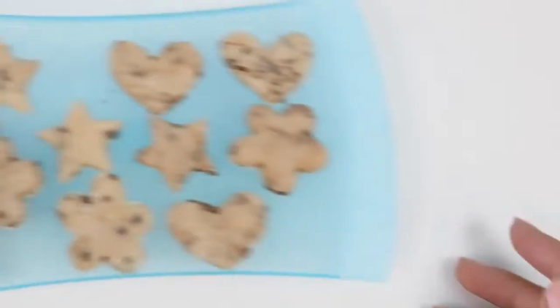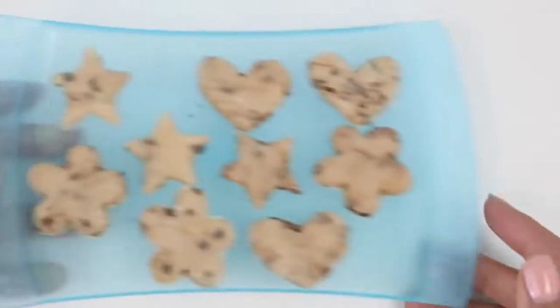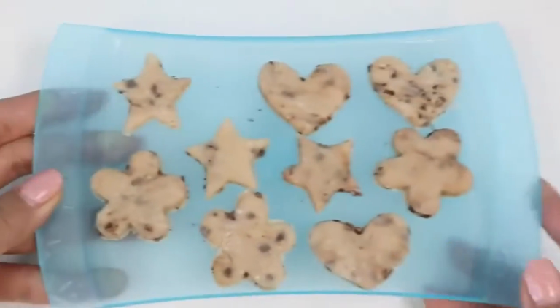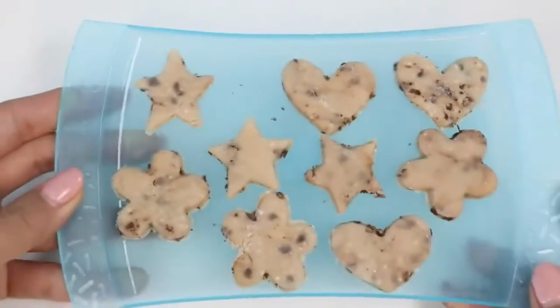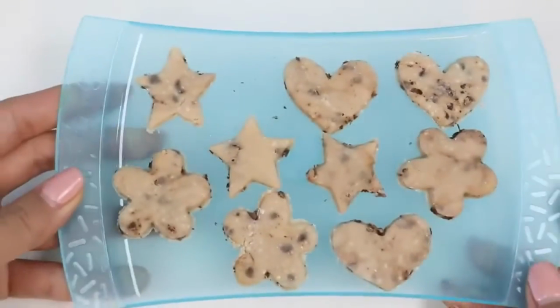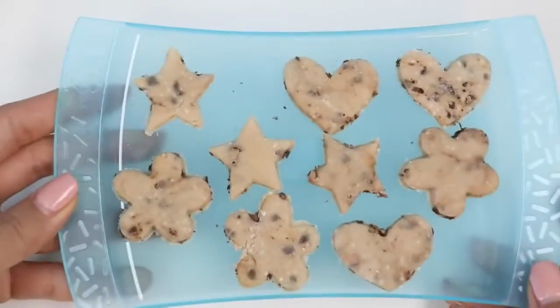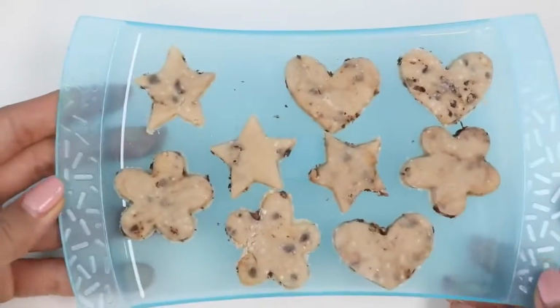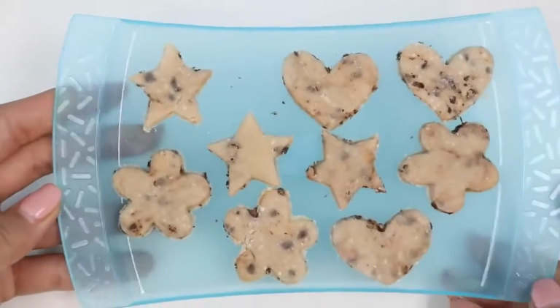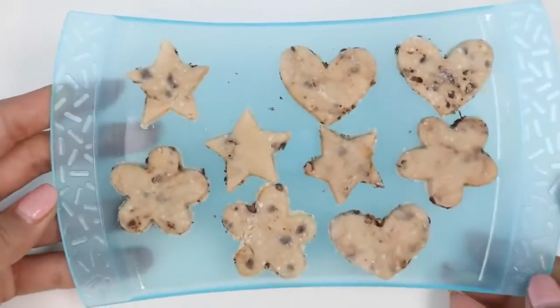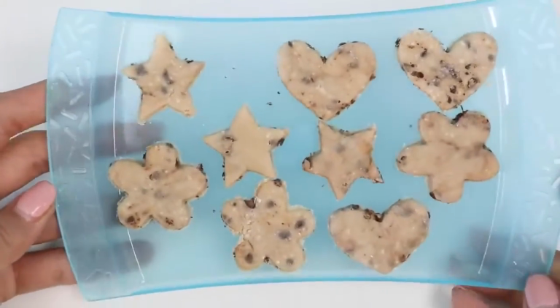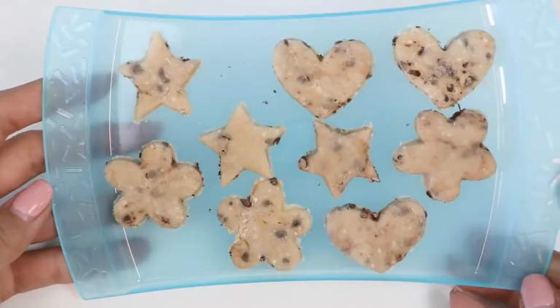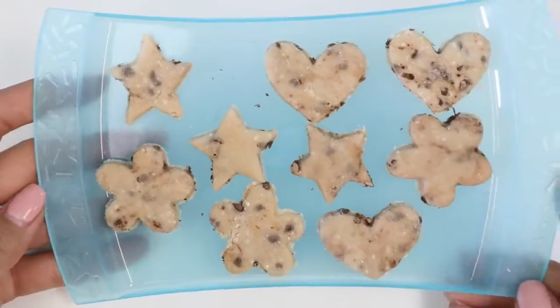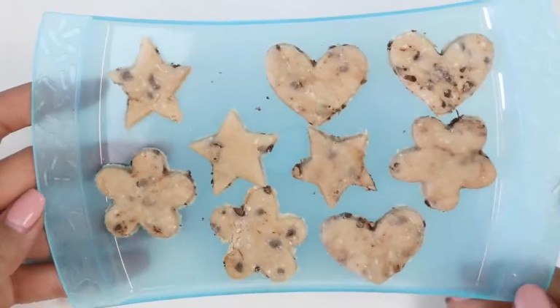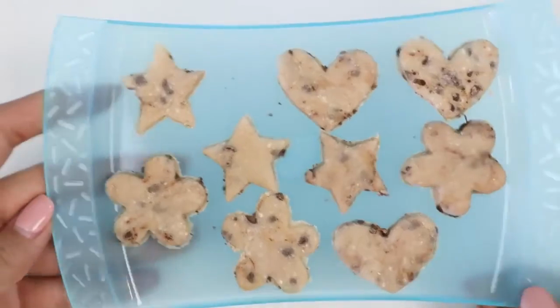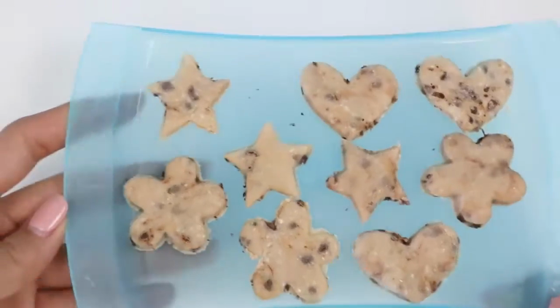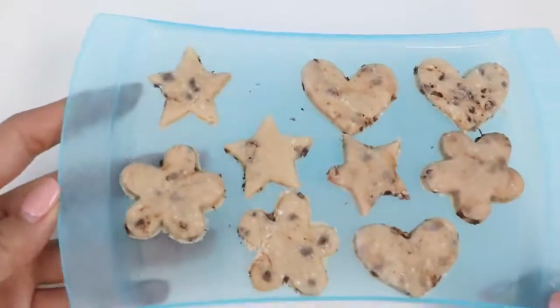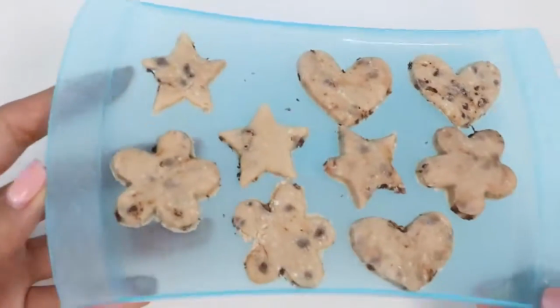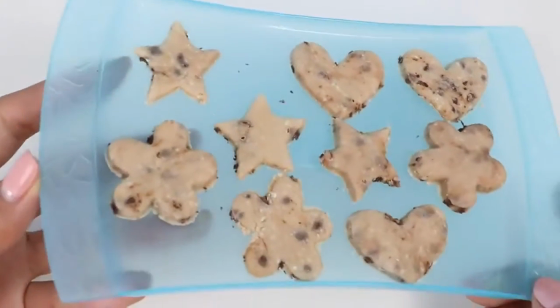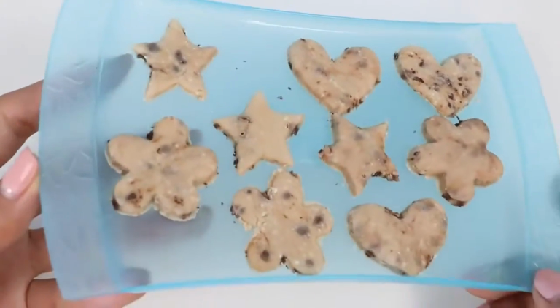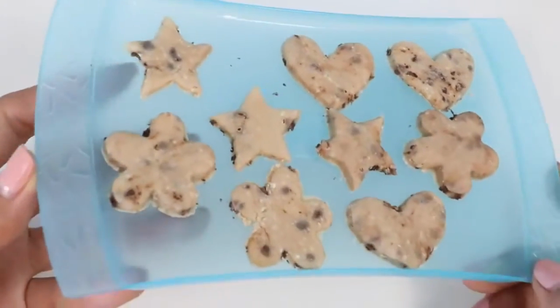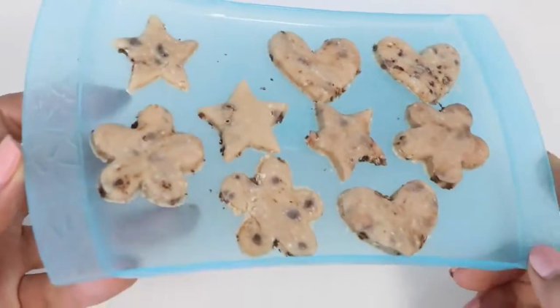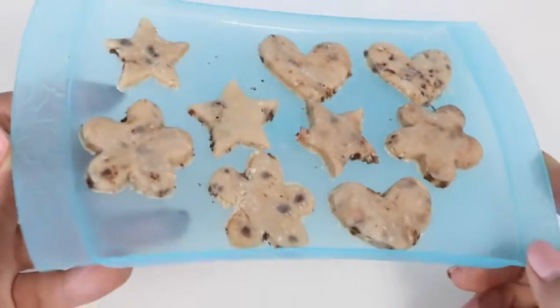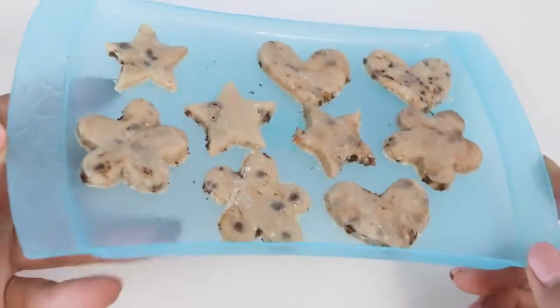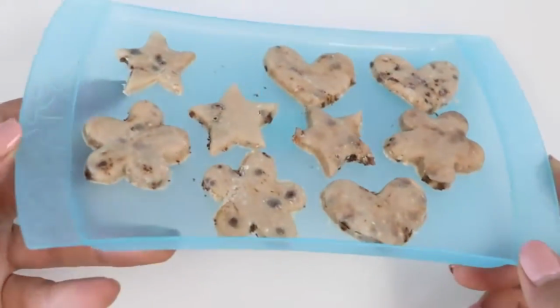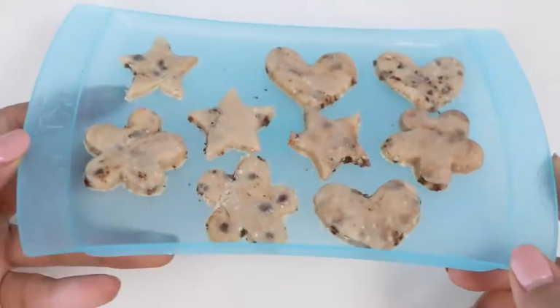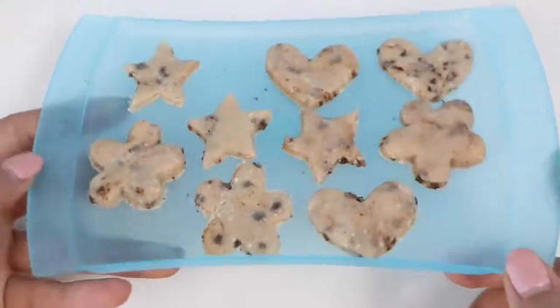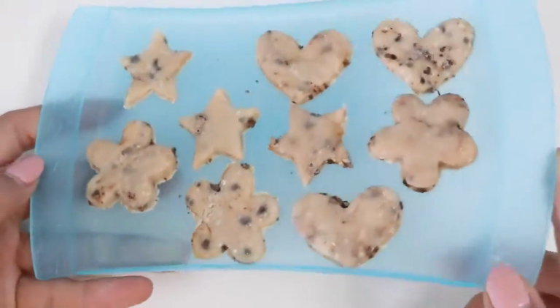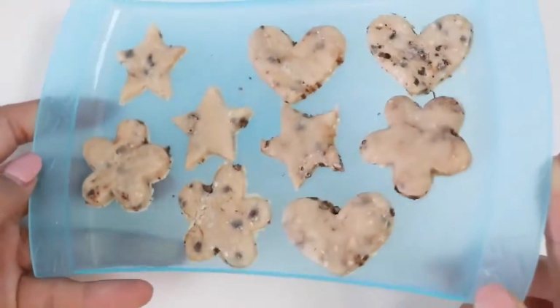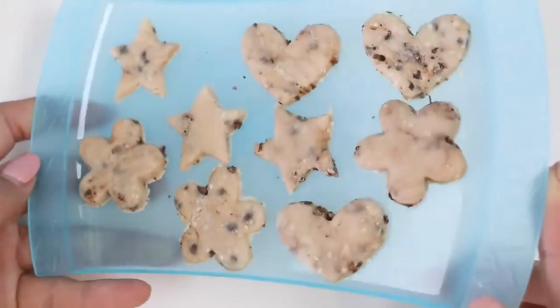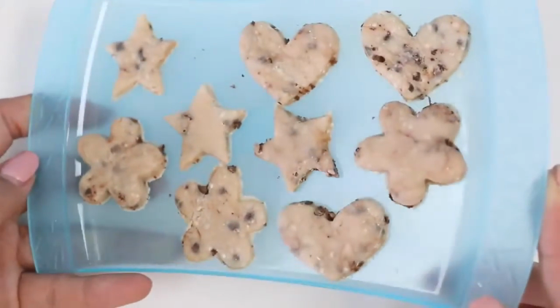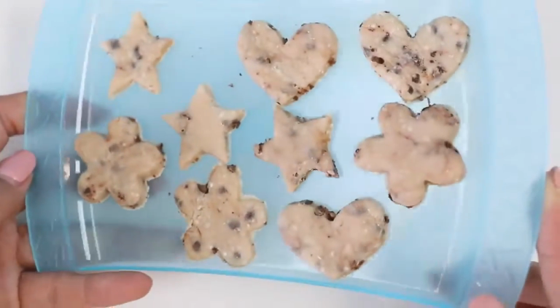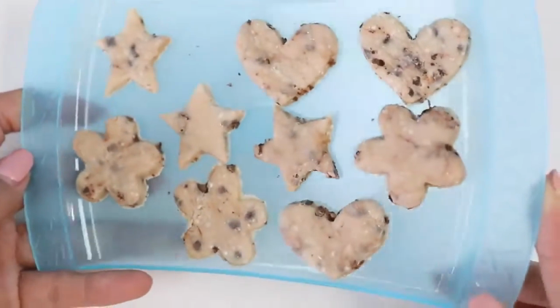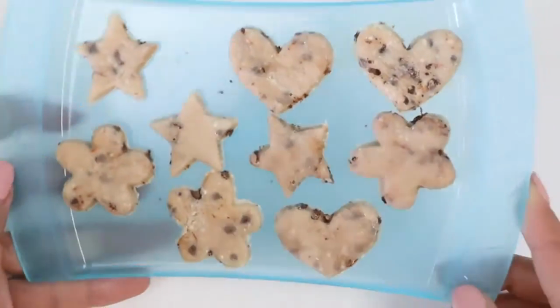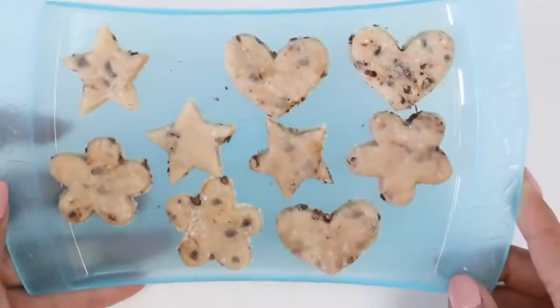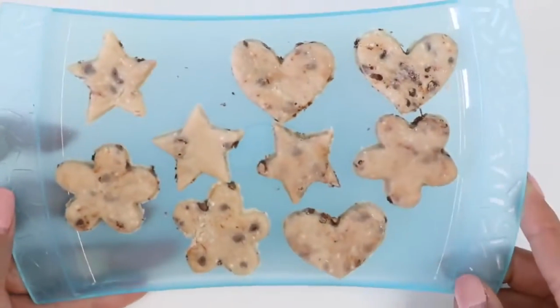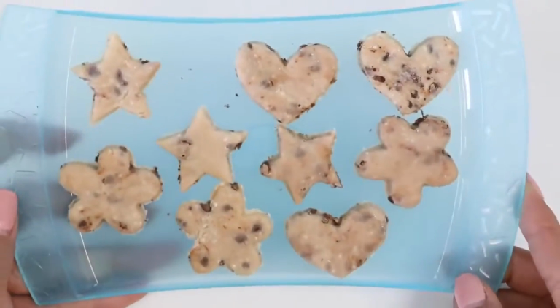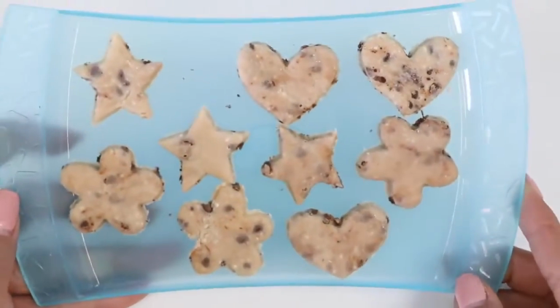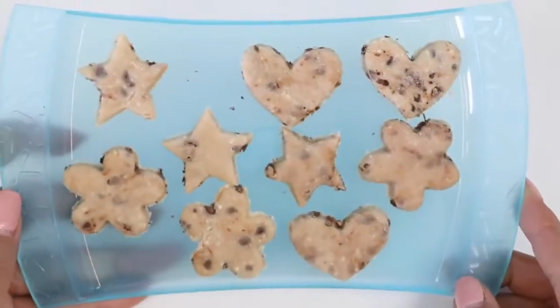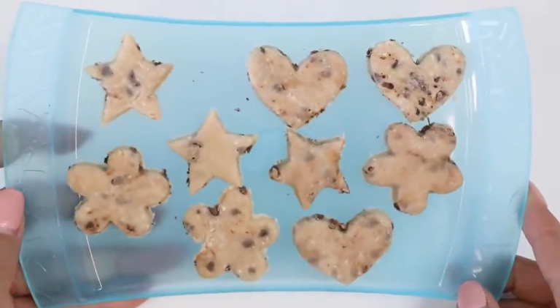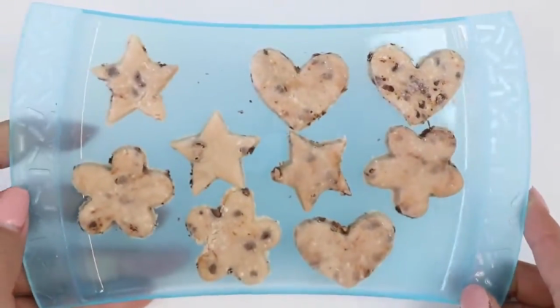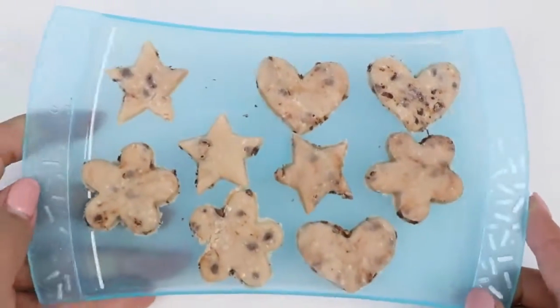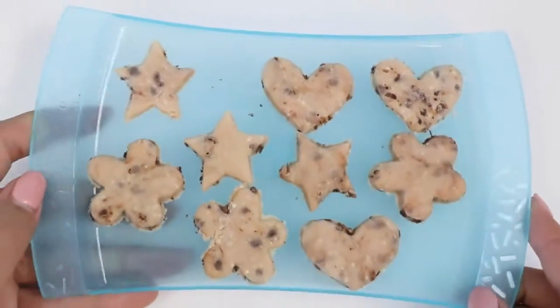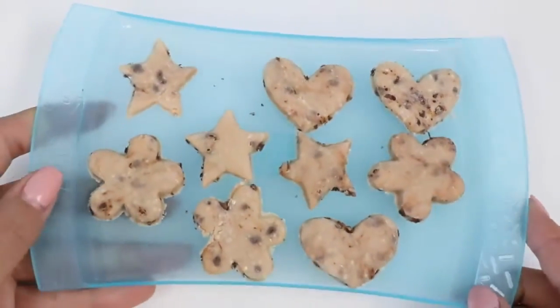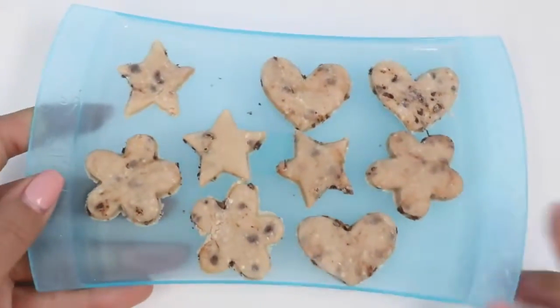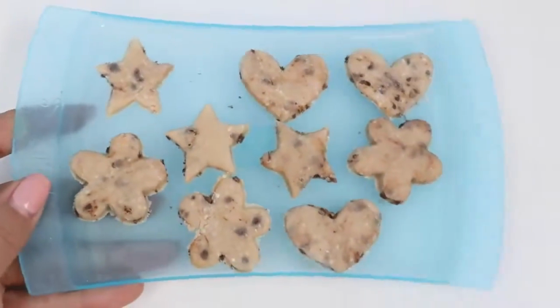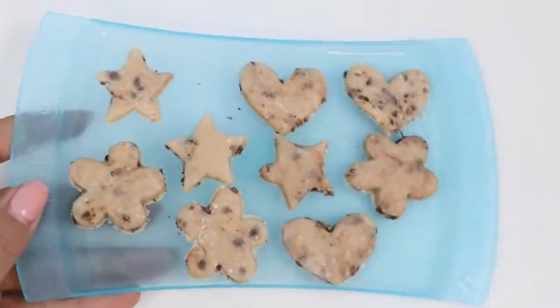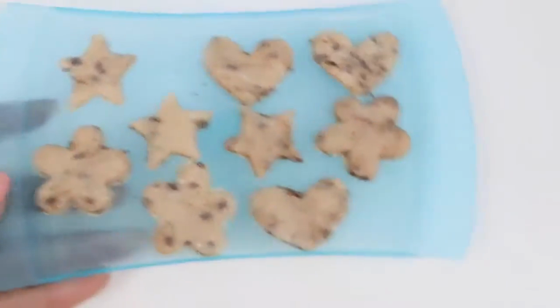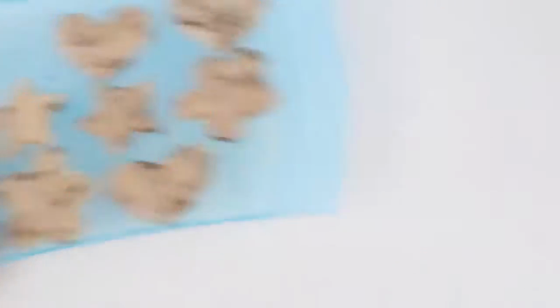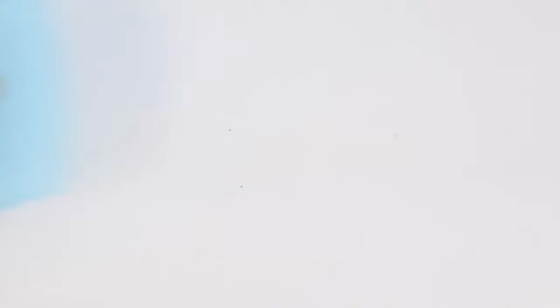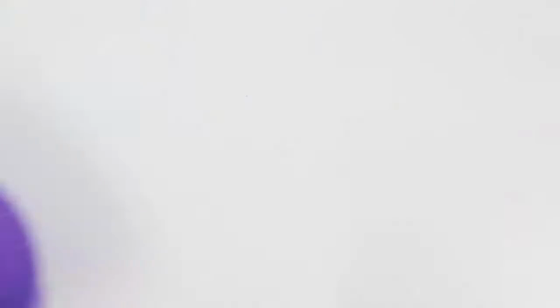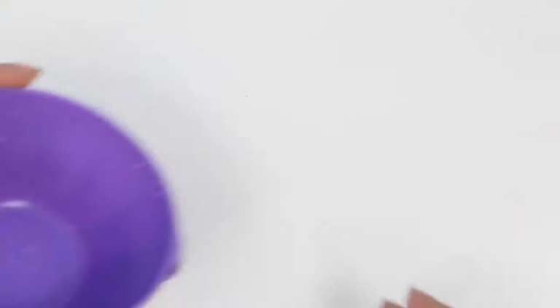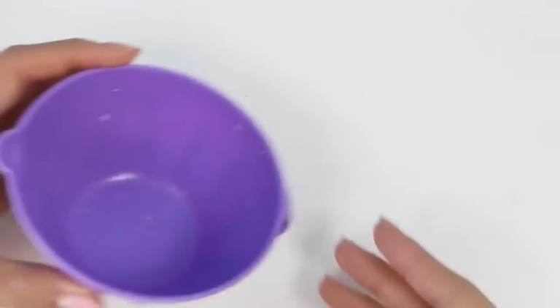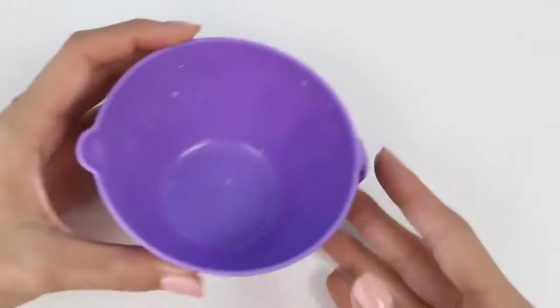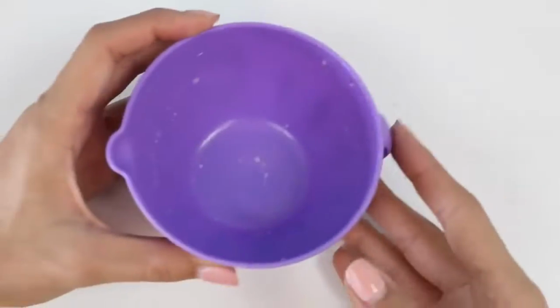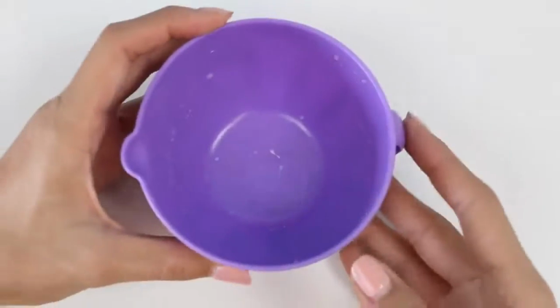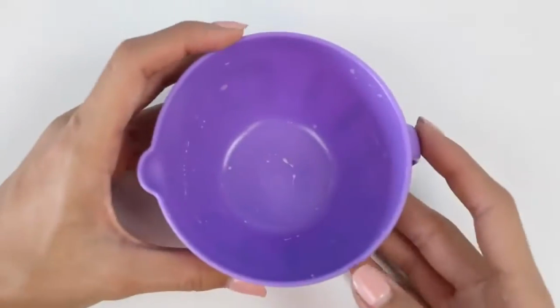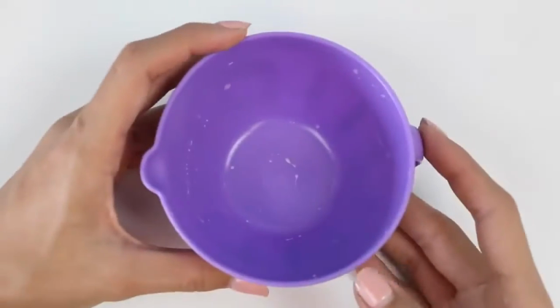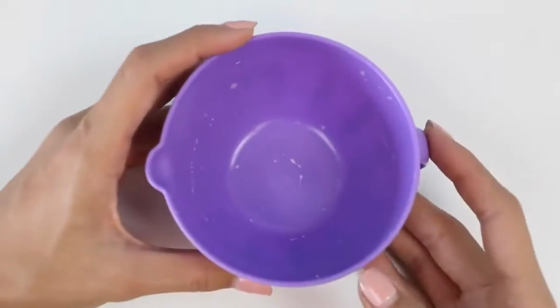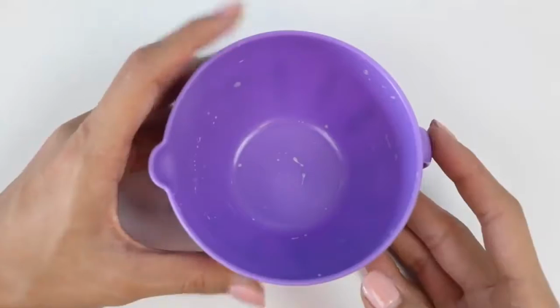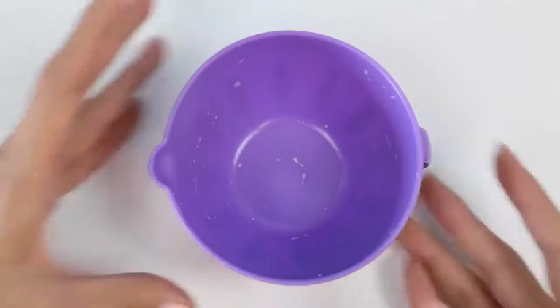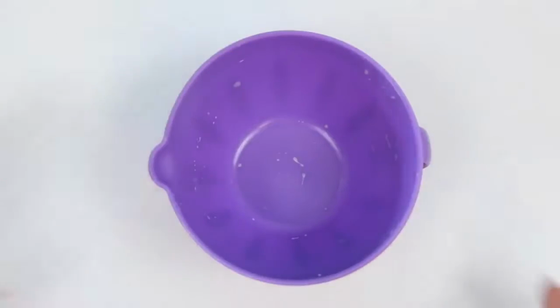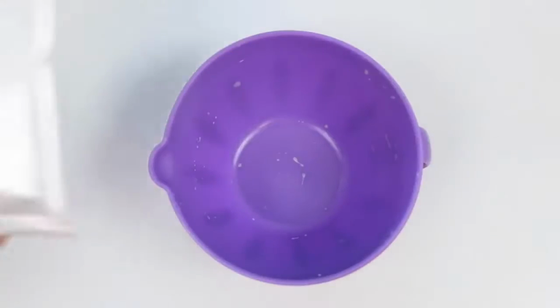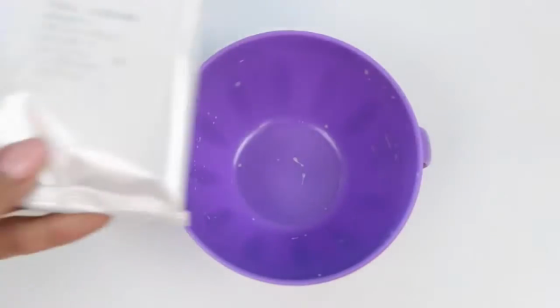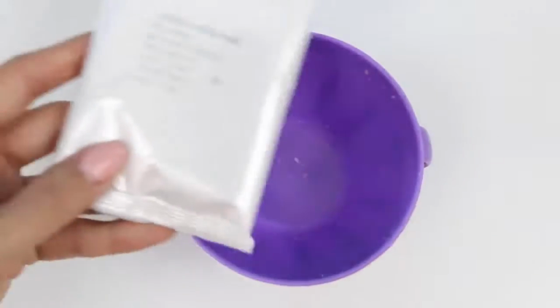And I'm back! The cookies look a little bit thicker and they're much harder than before! Let's go make the purple icing for them!